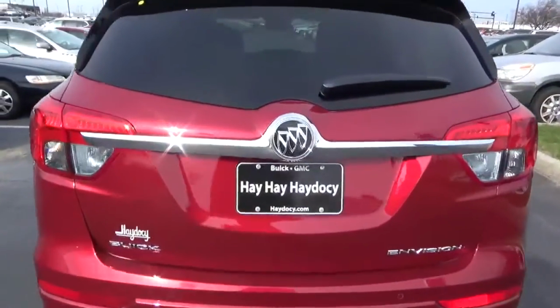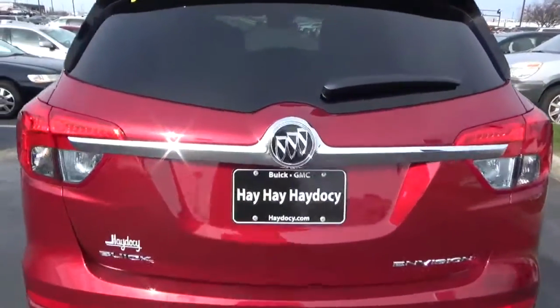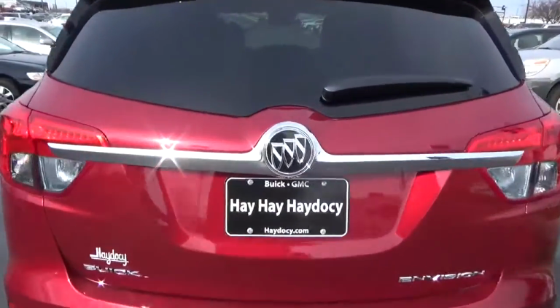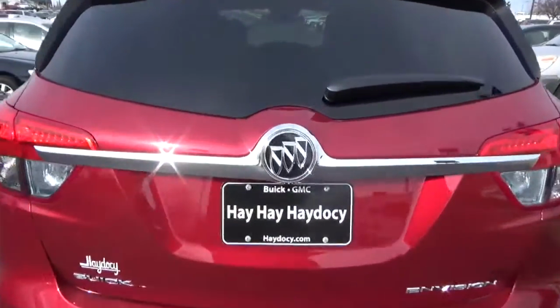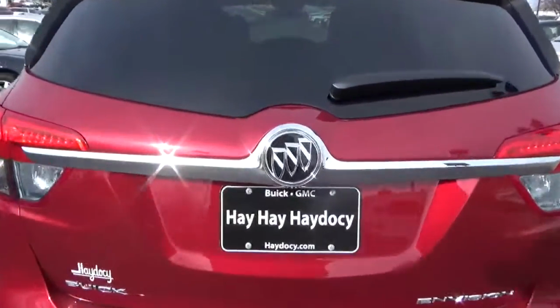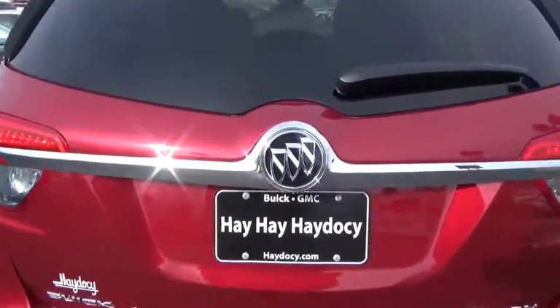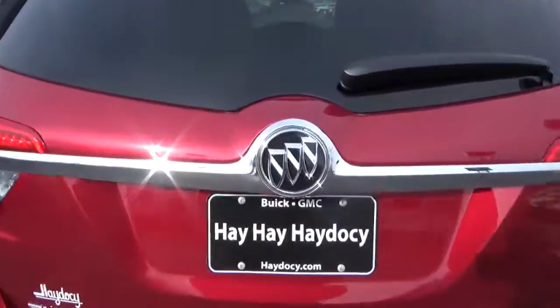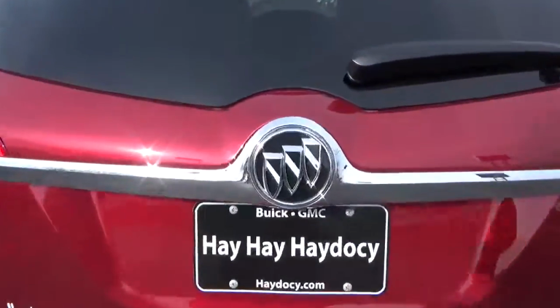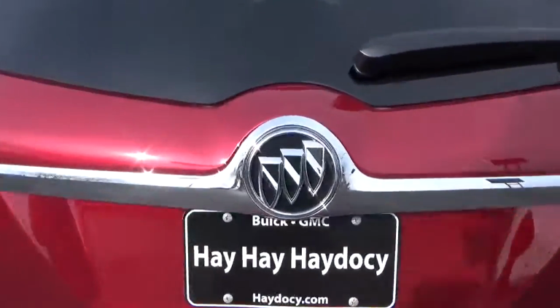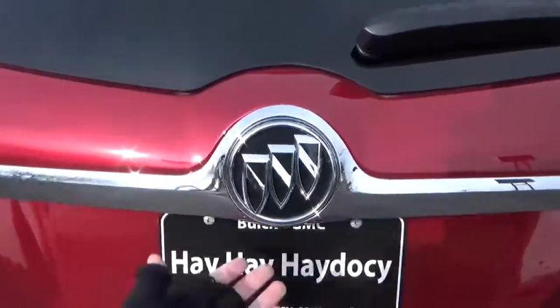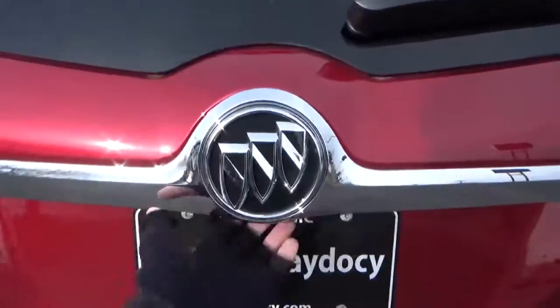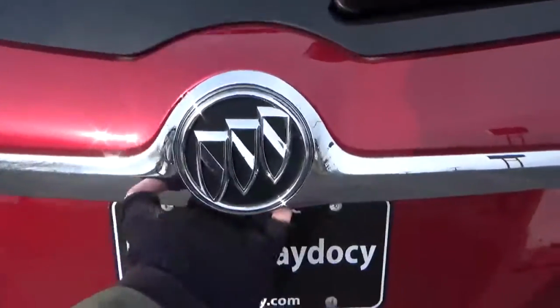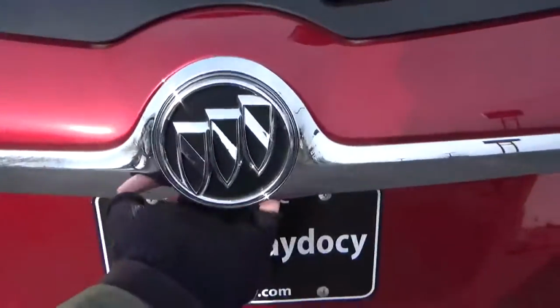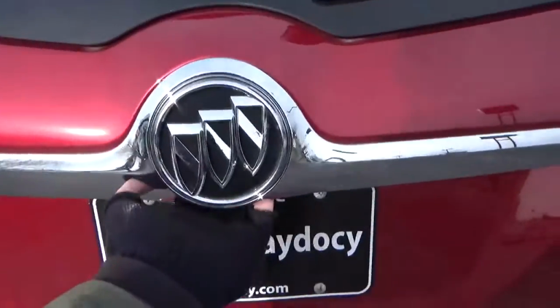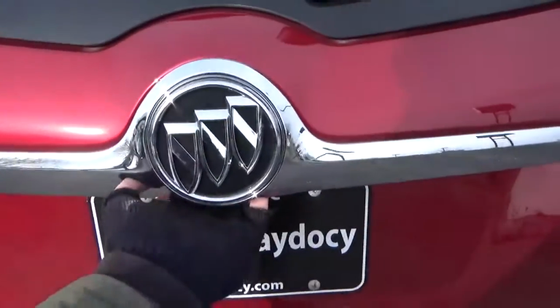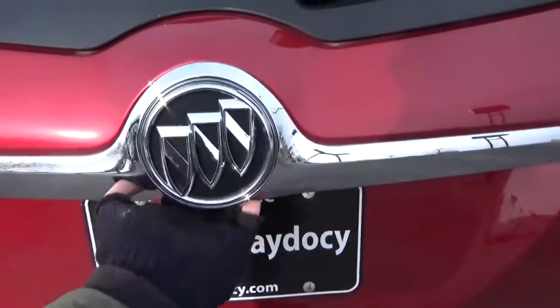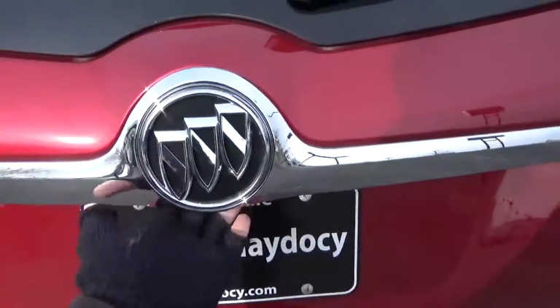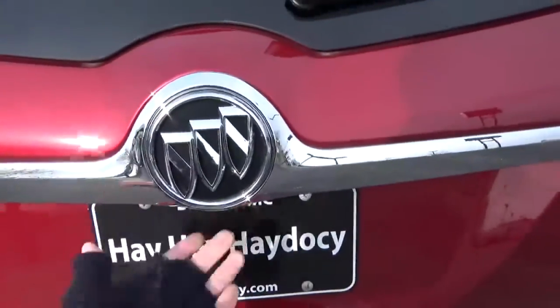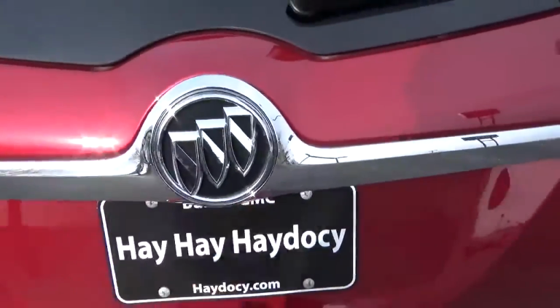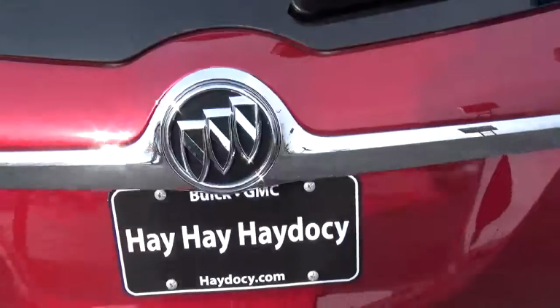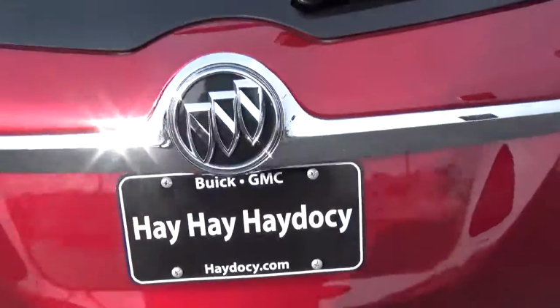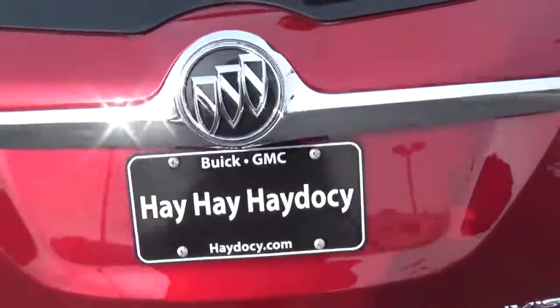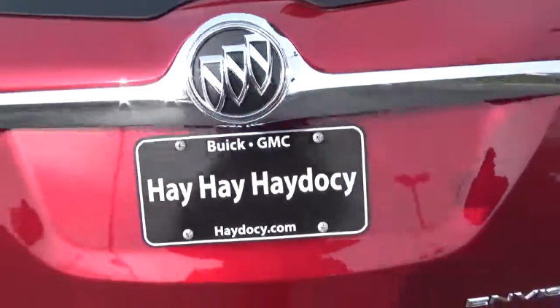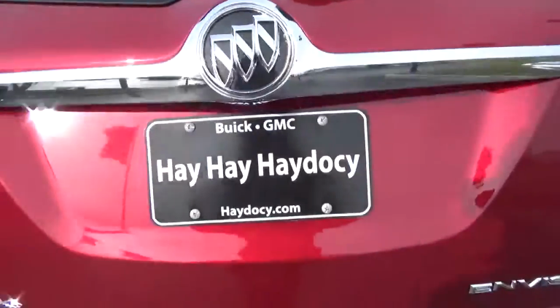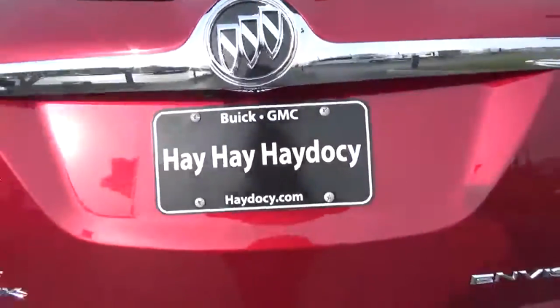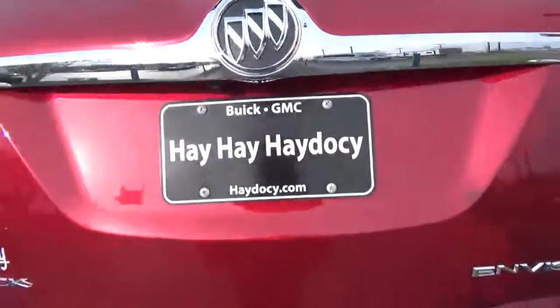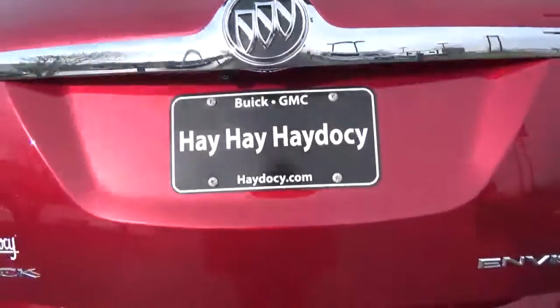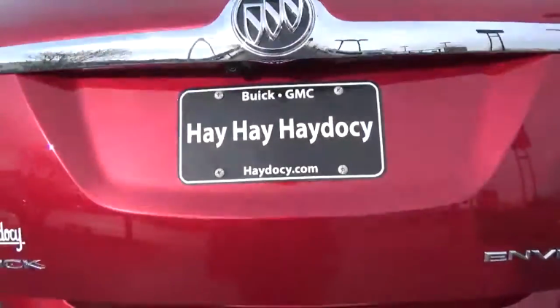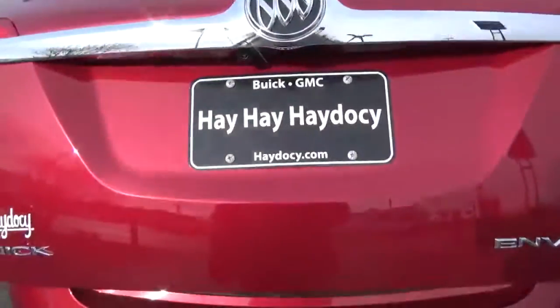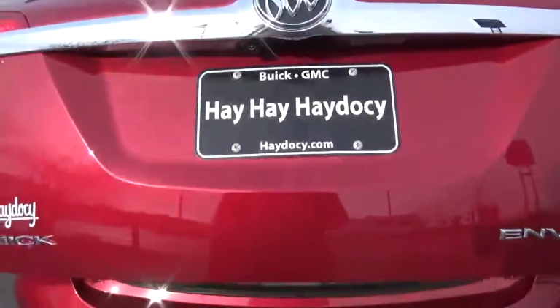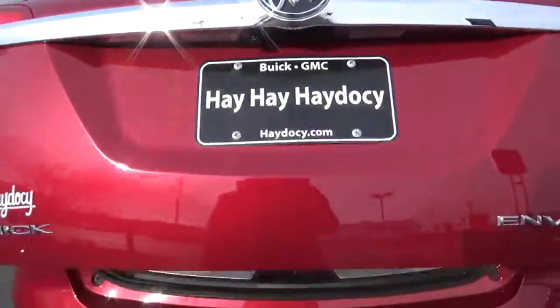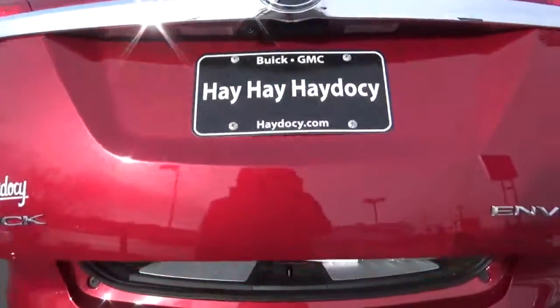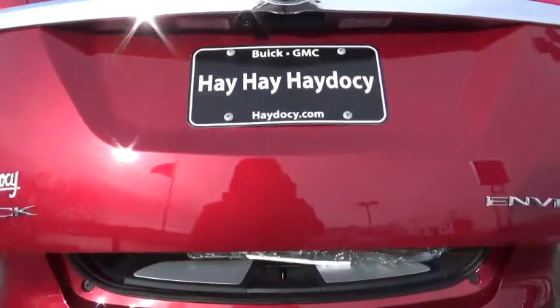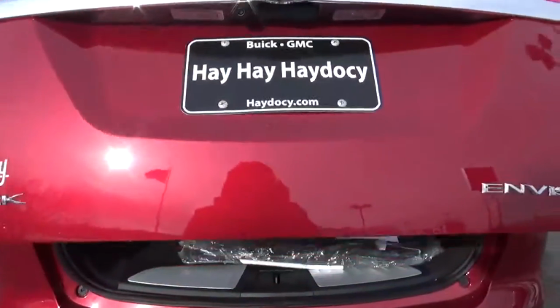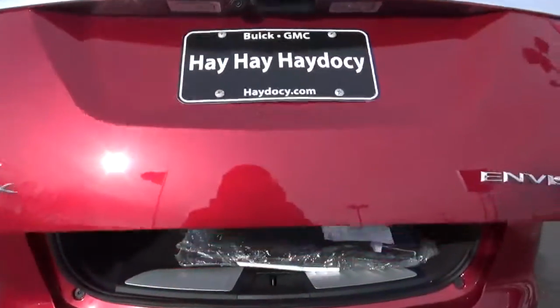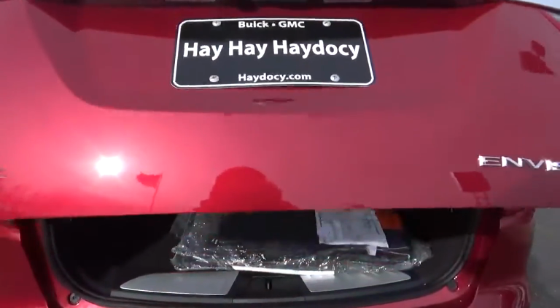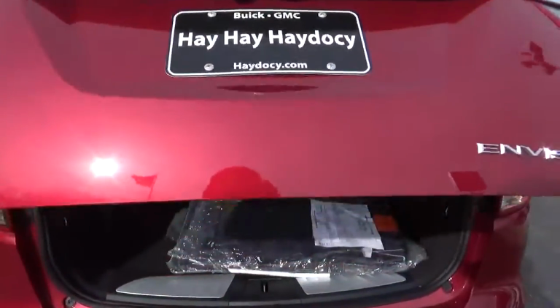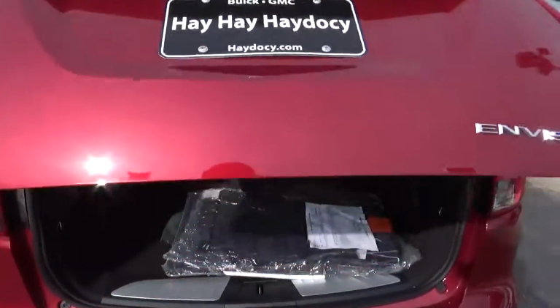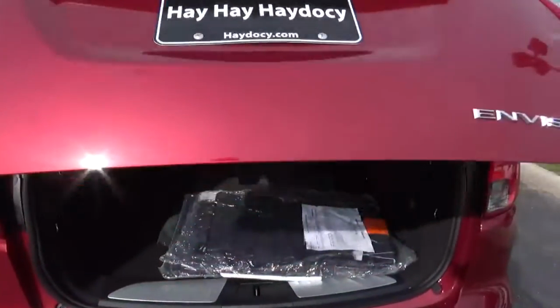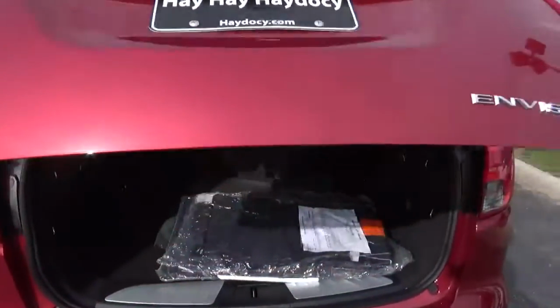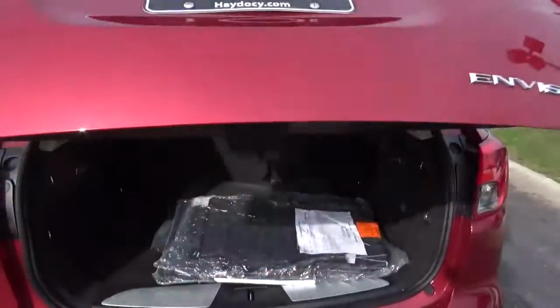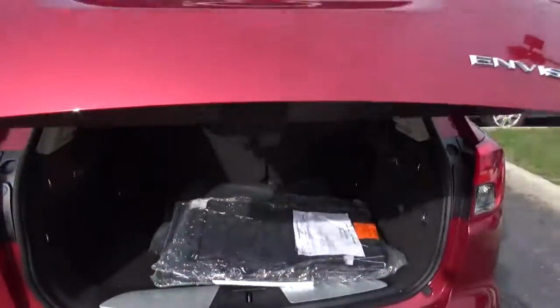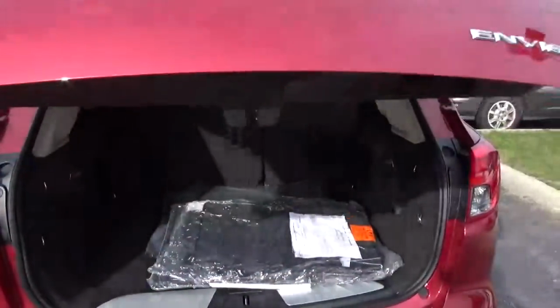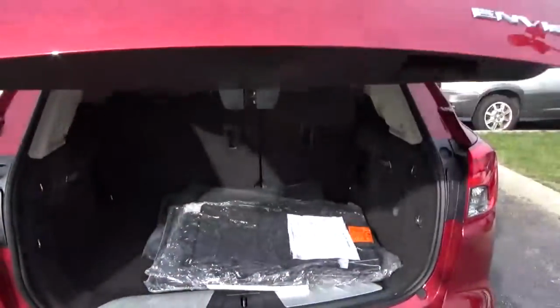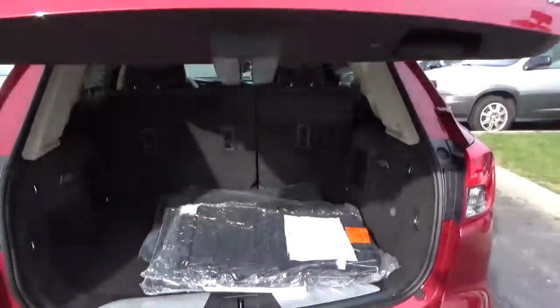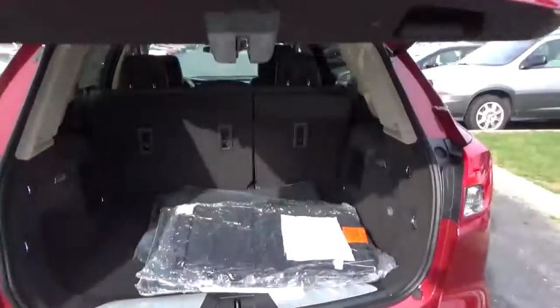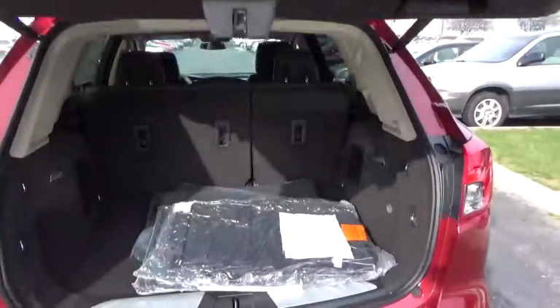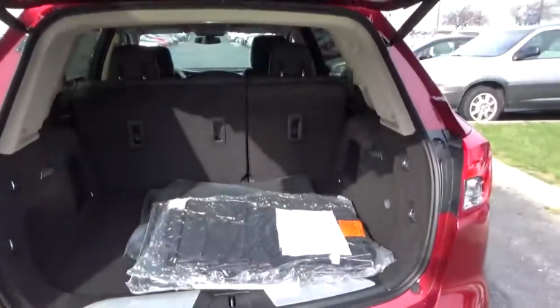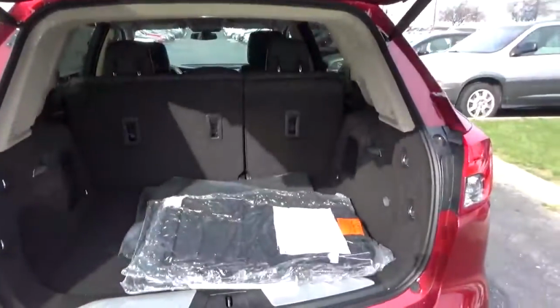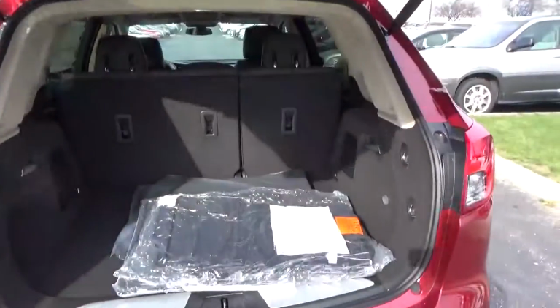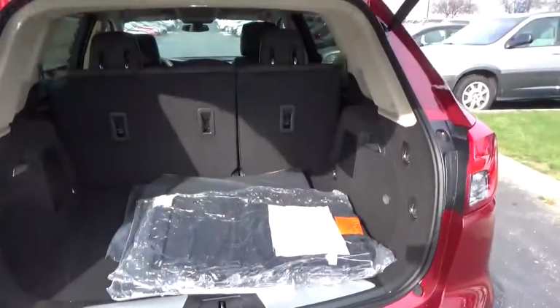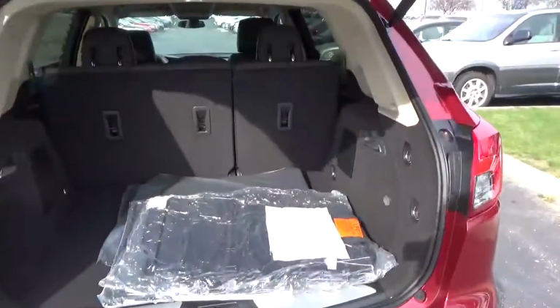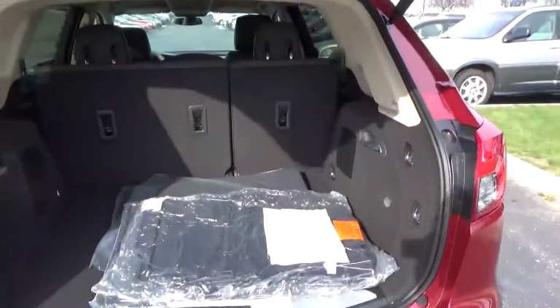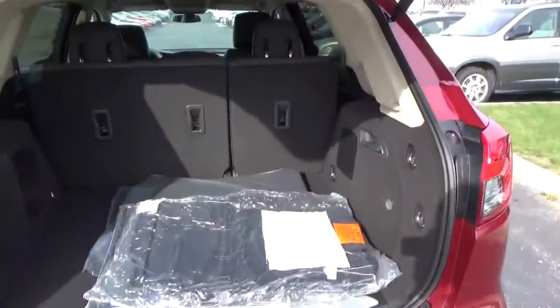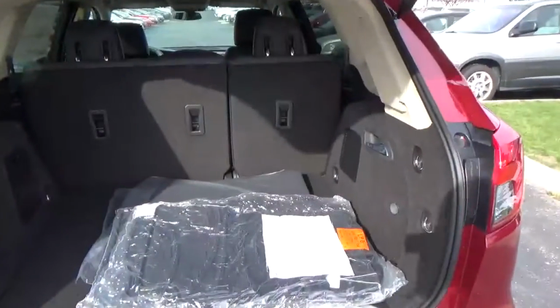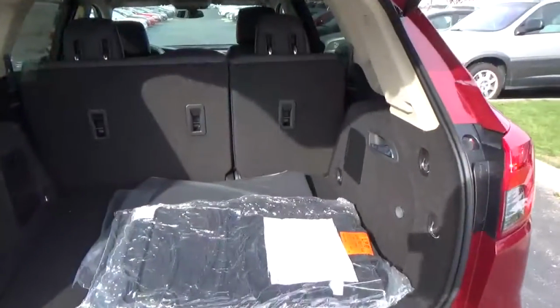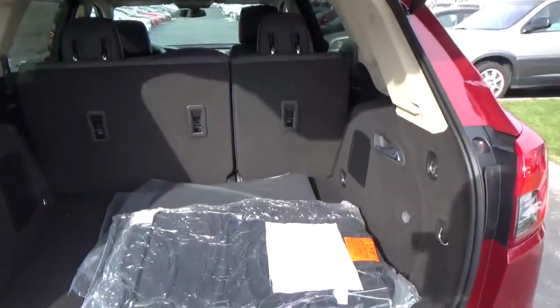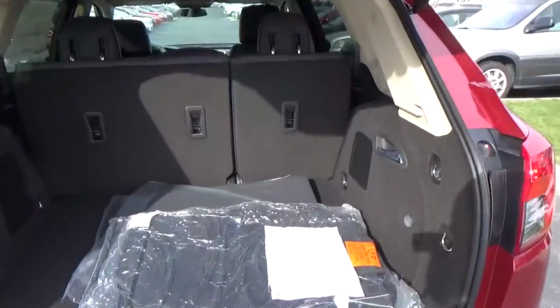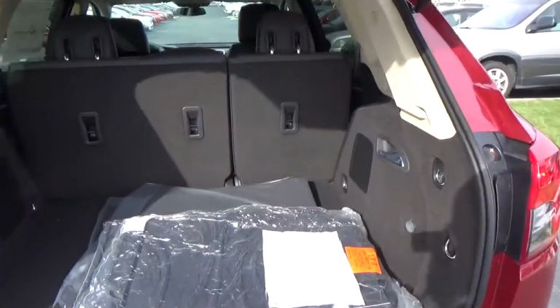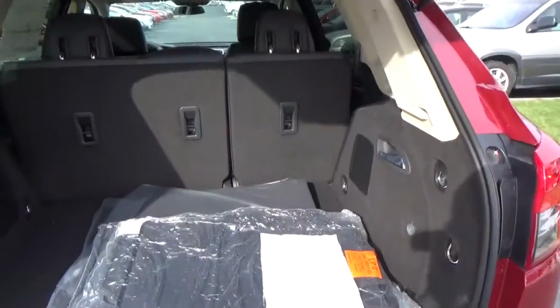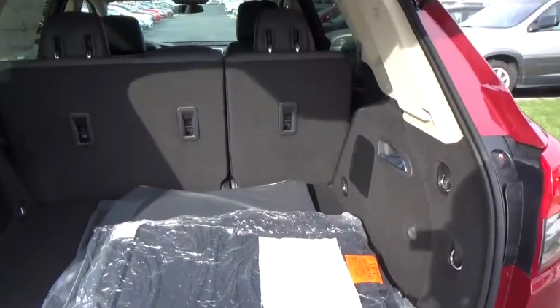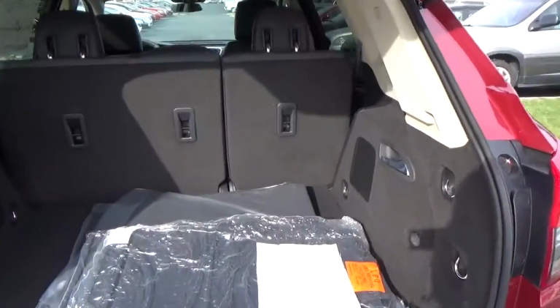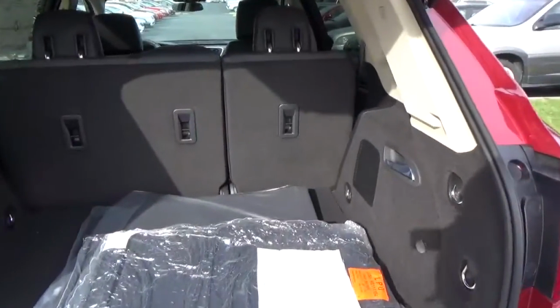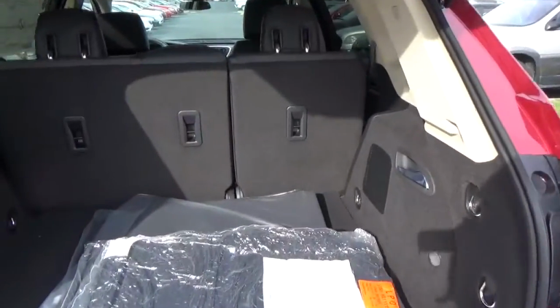Rear parking sensors. Power lift gate. Cargo space.